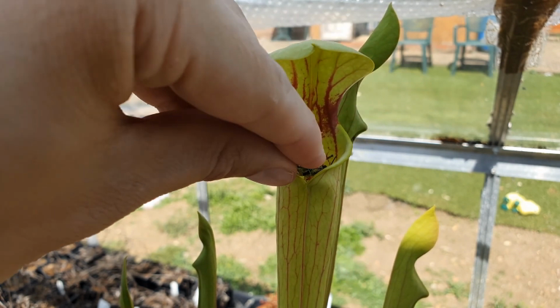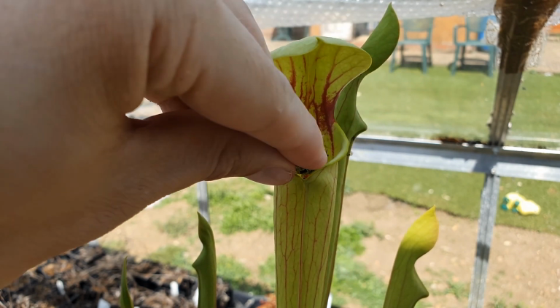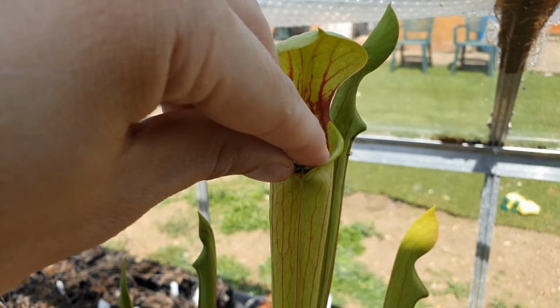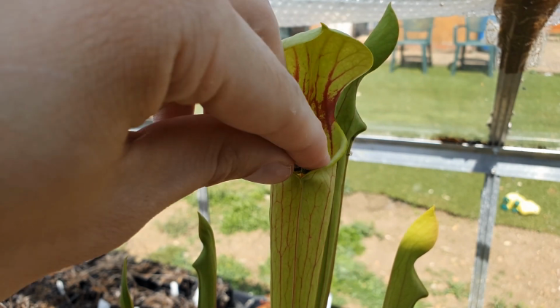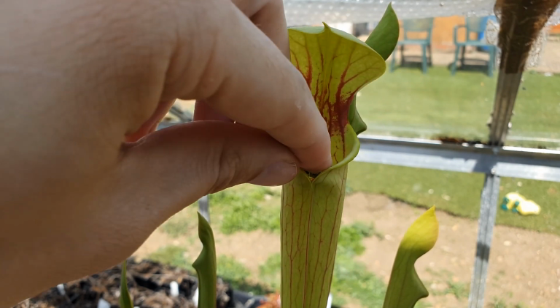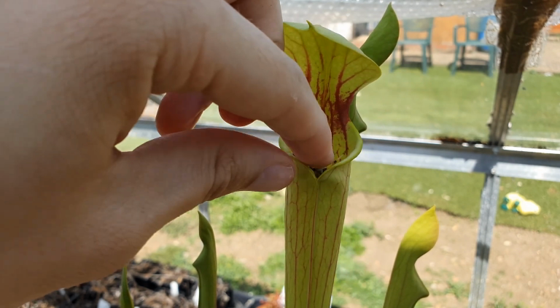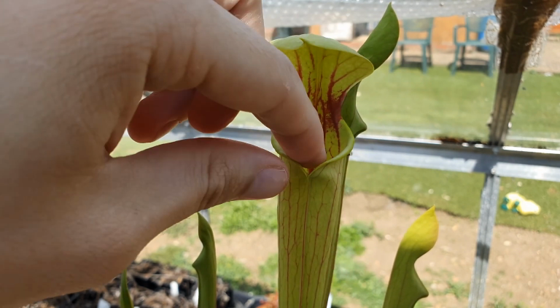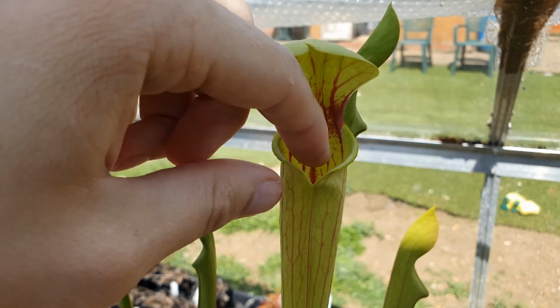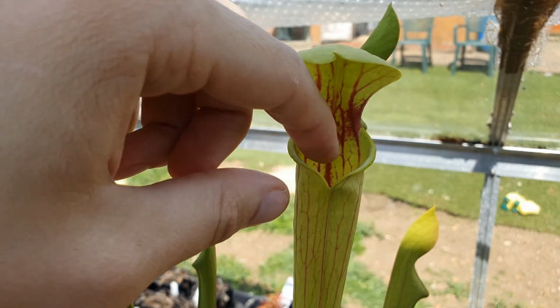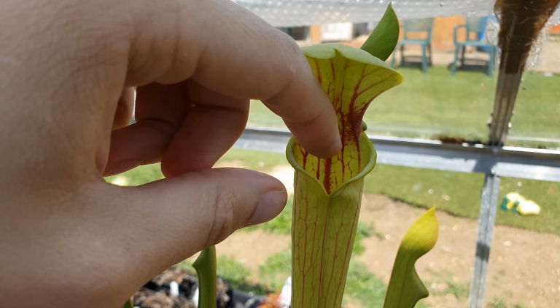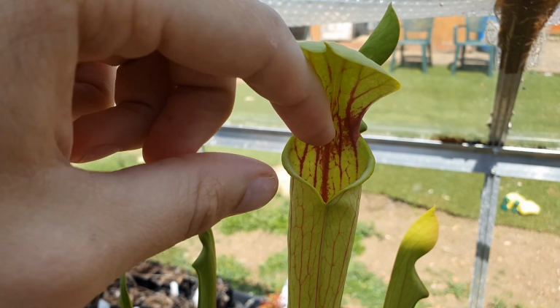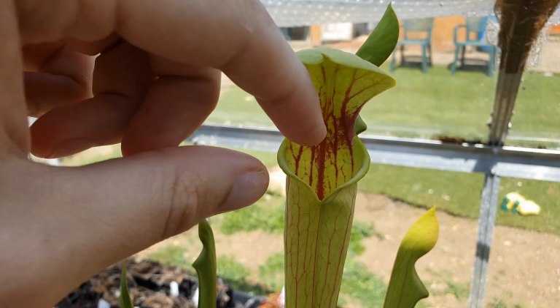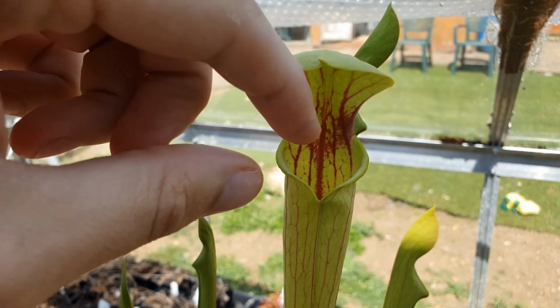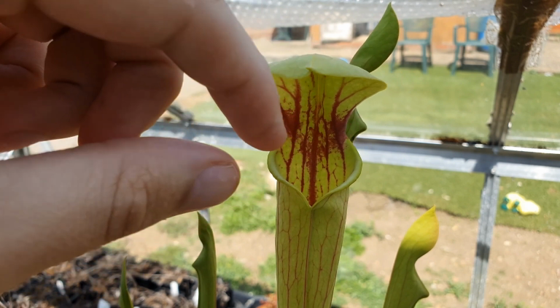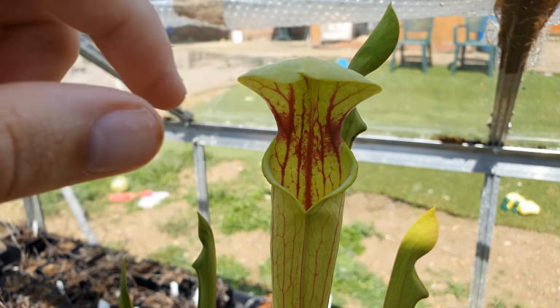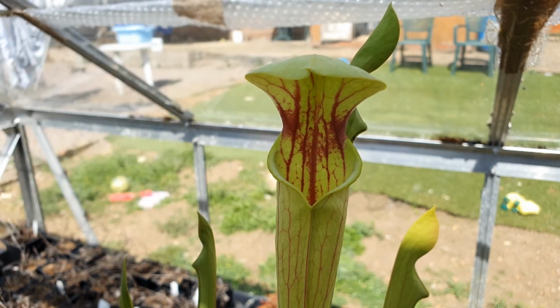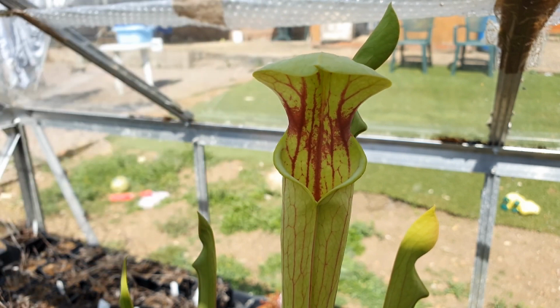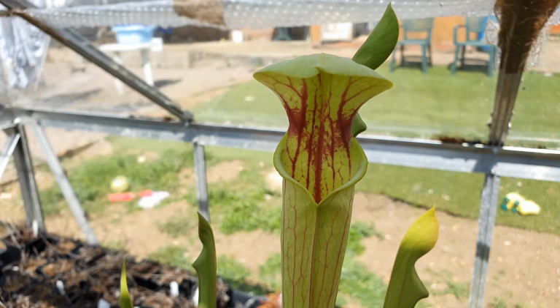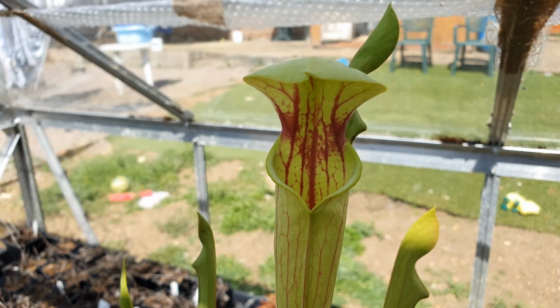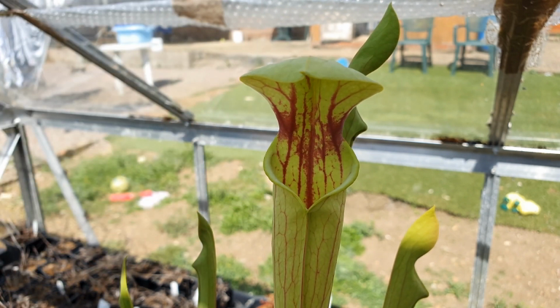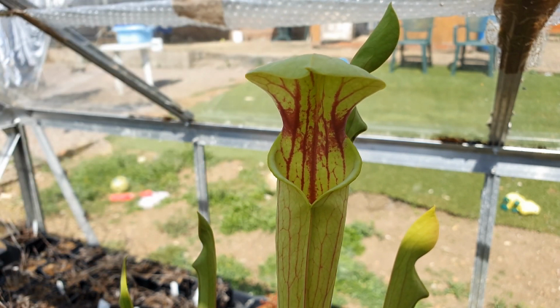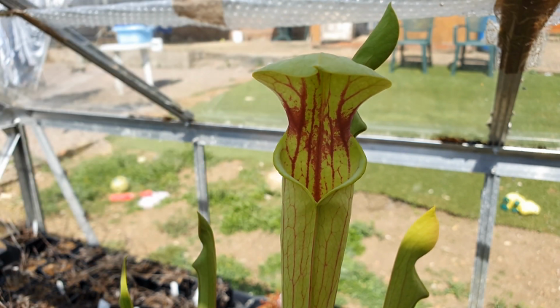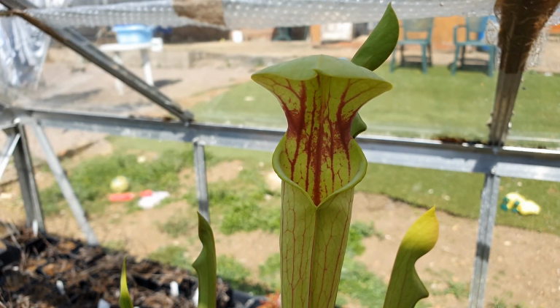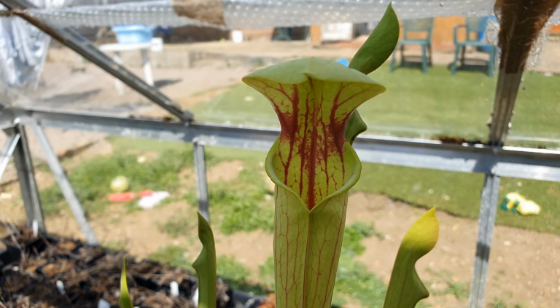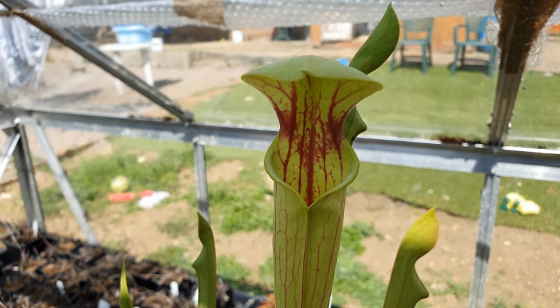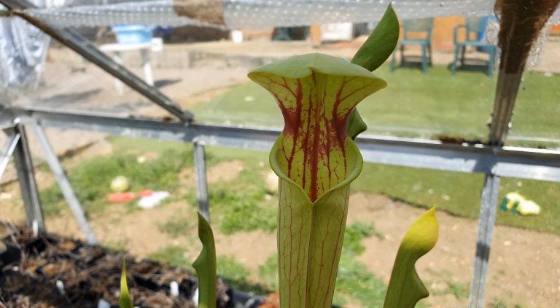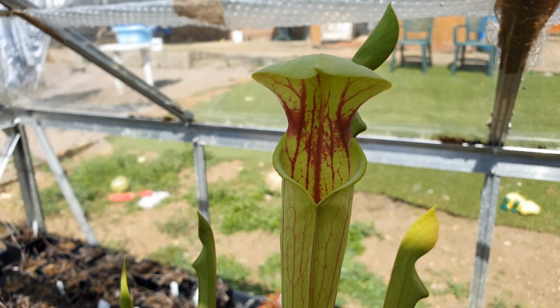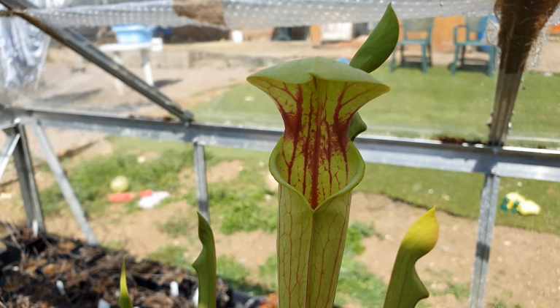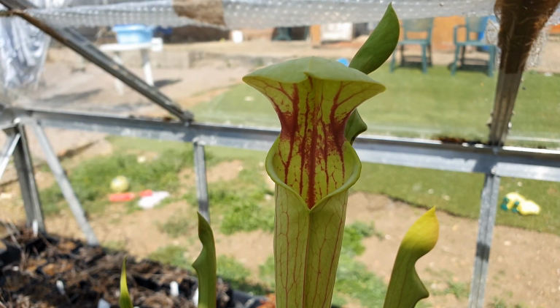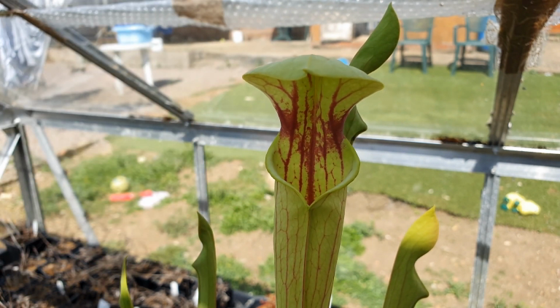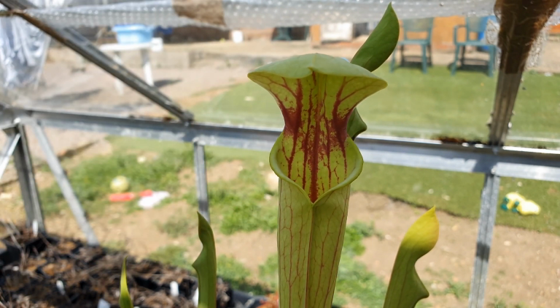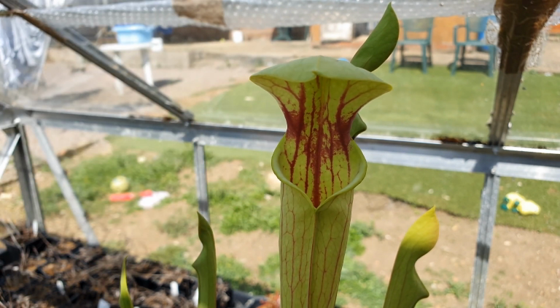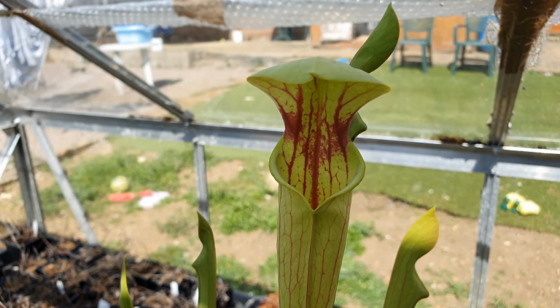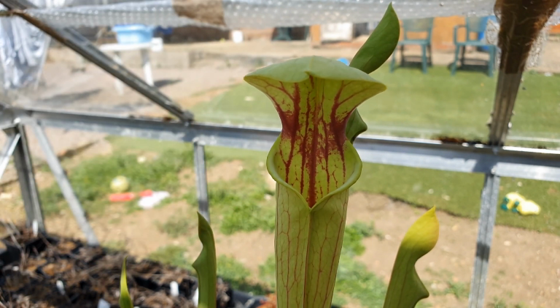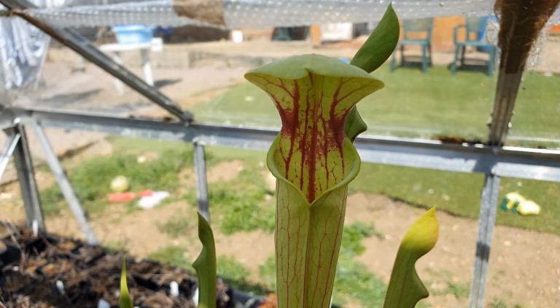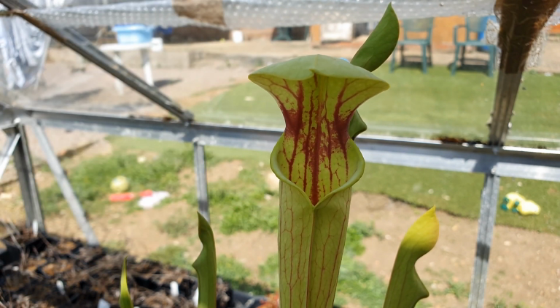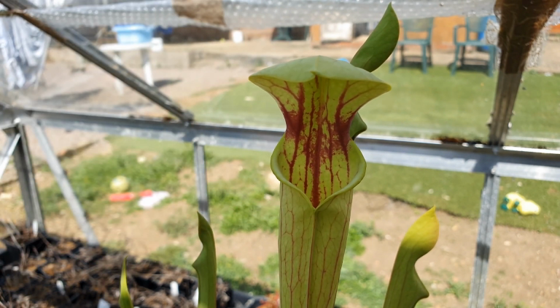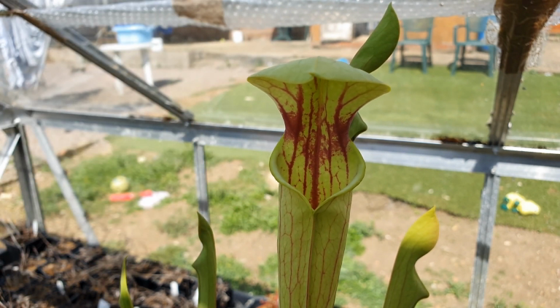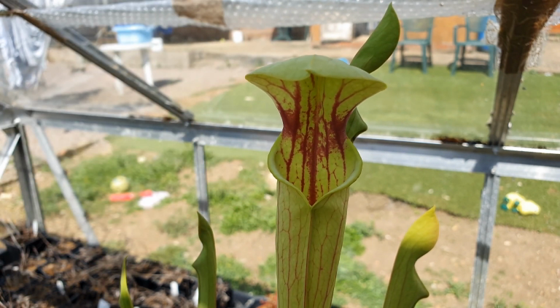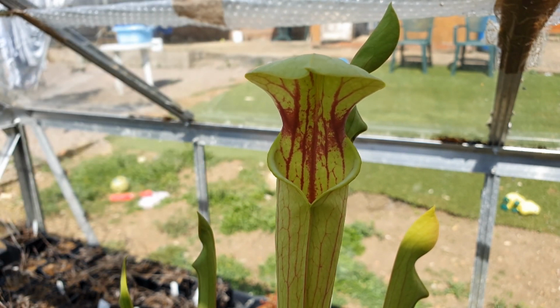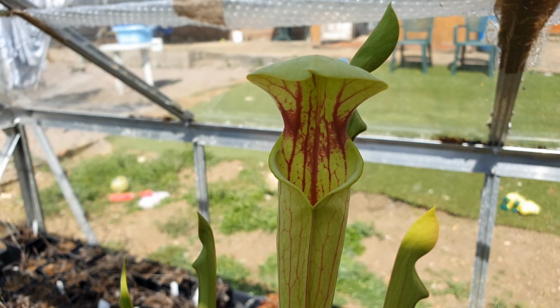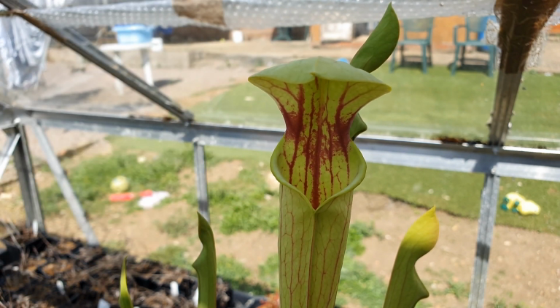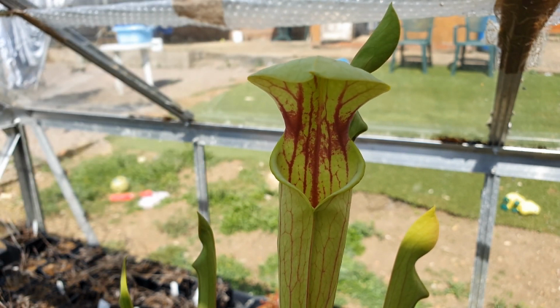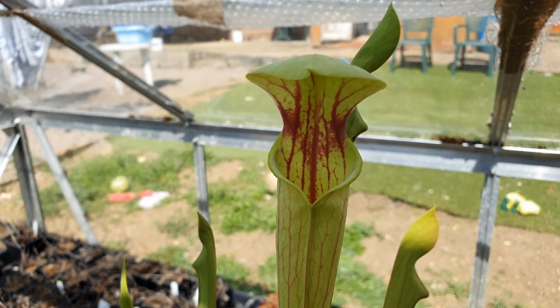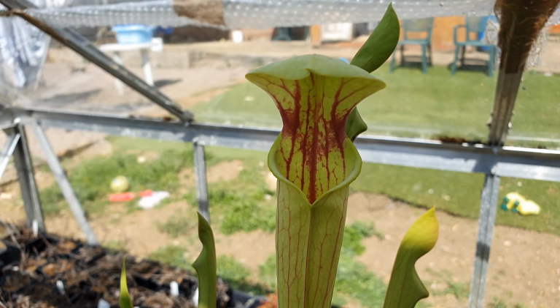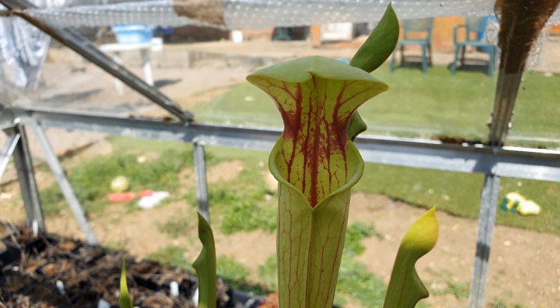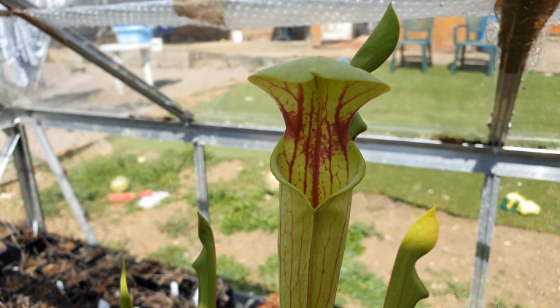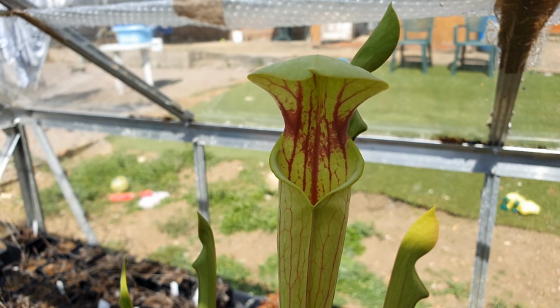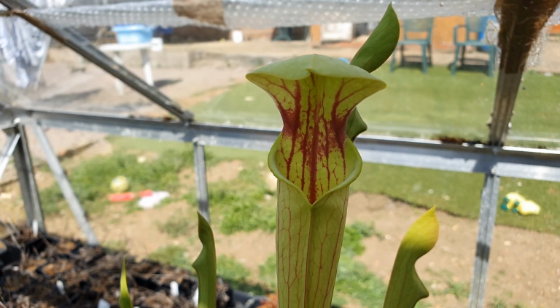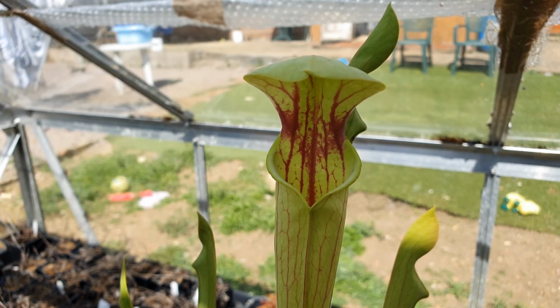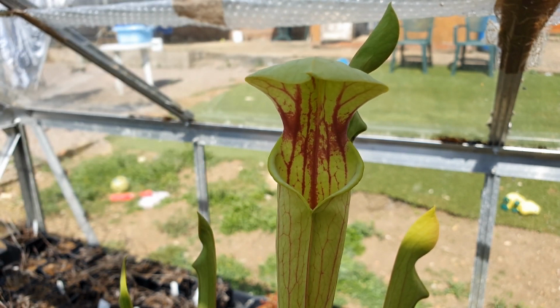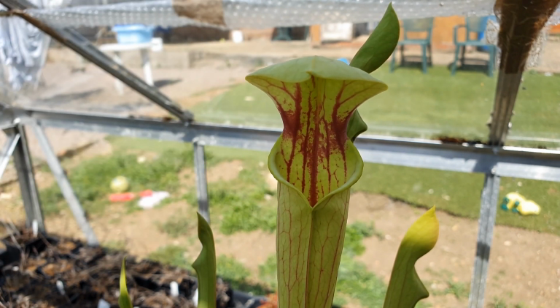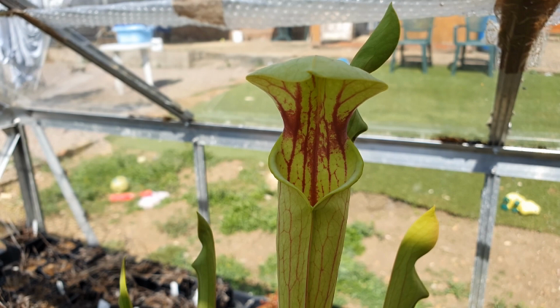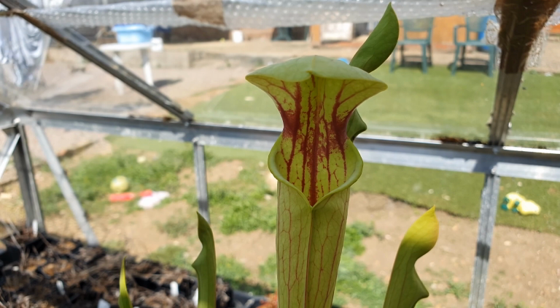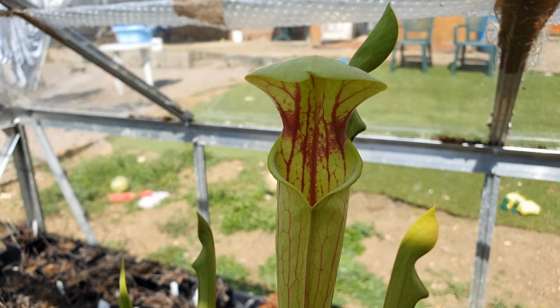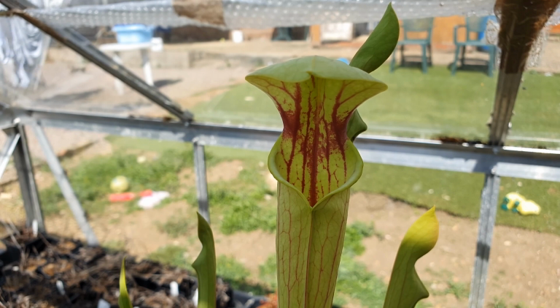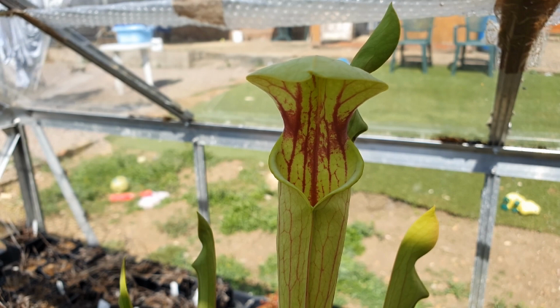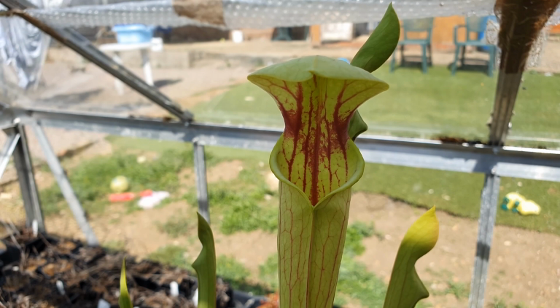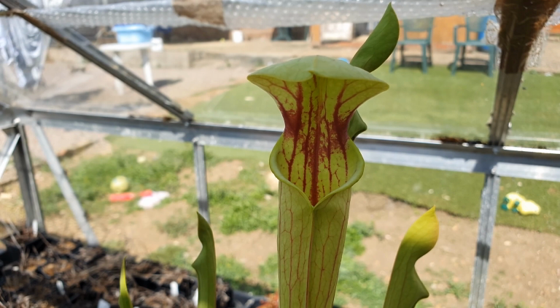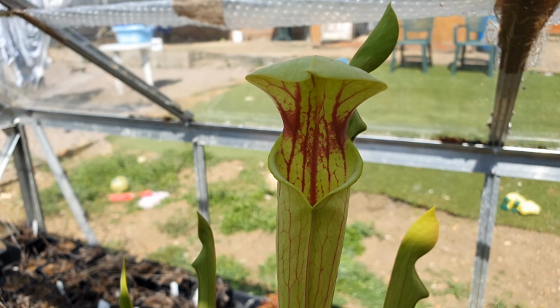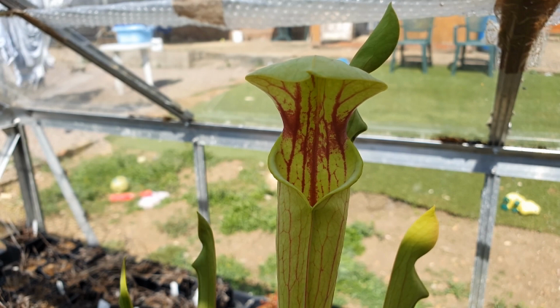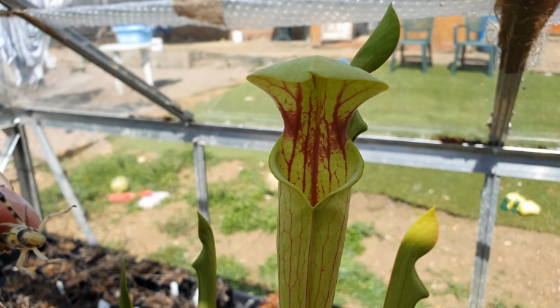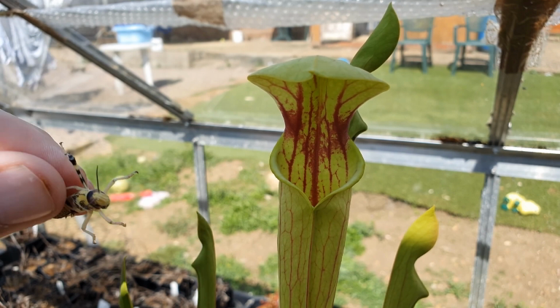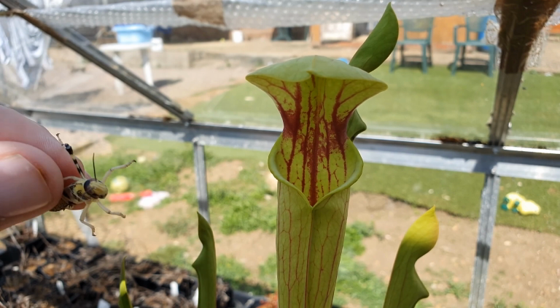About 150 Nepenthes species, which are indigenous to Madagascar, Southeast Asia, and Australia, are dispersed throughout the Eastern Hemisphere.